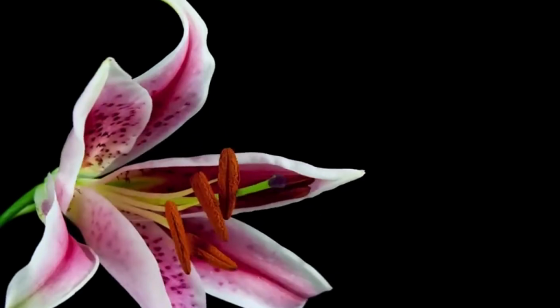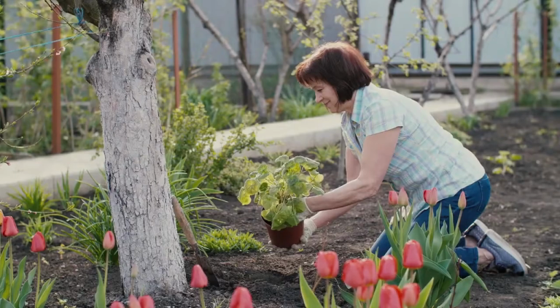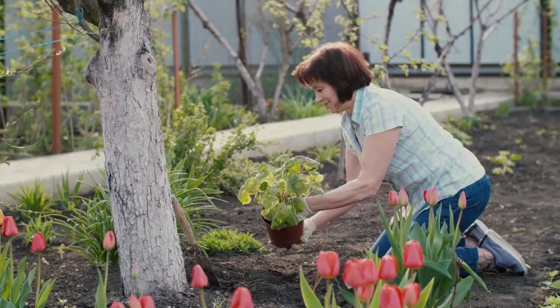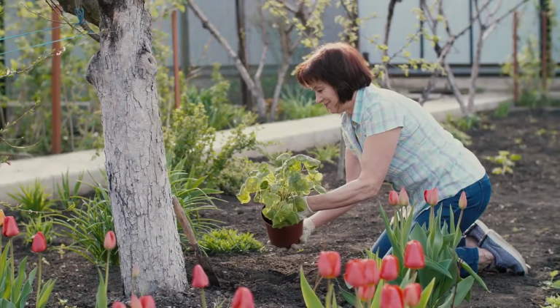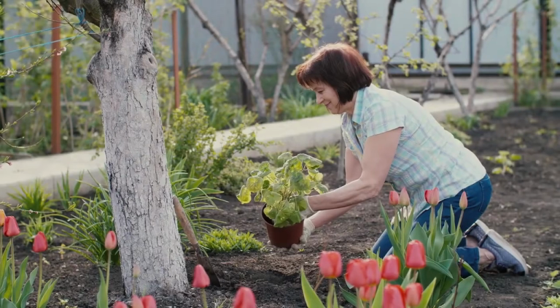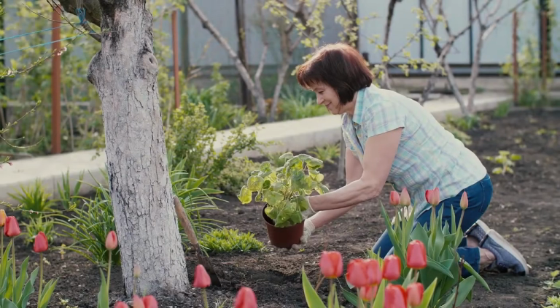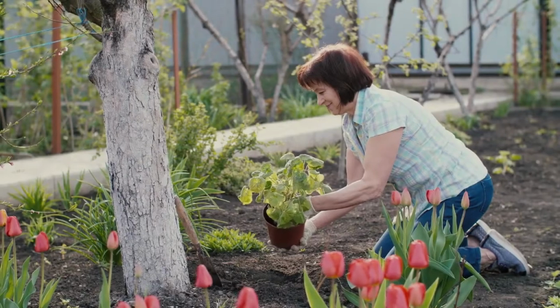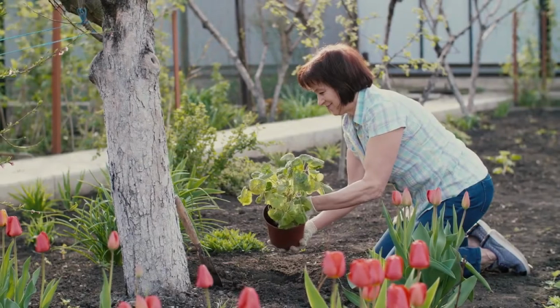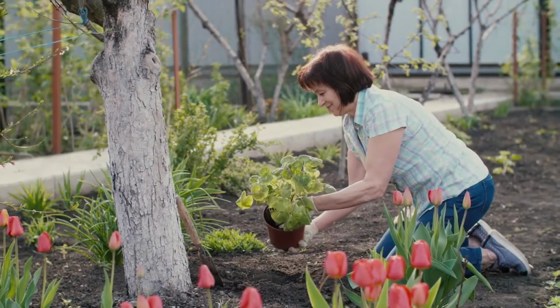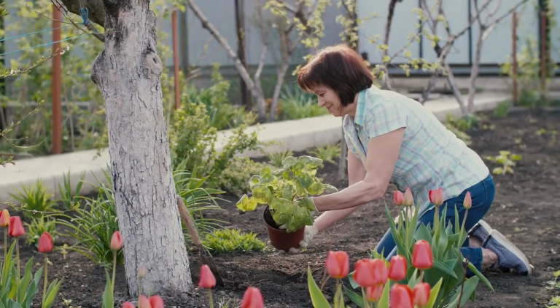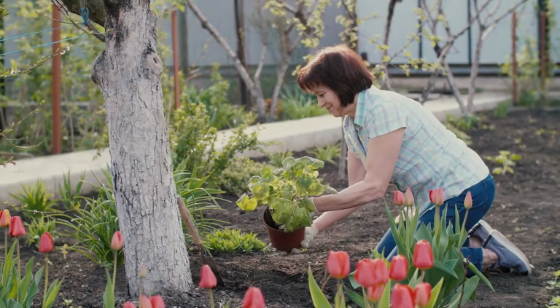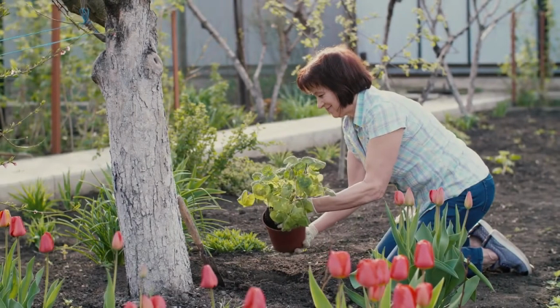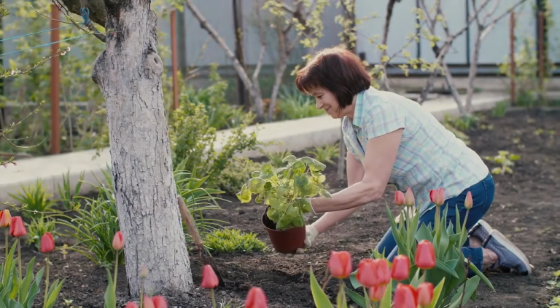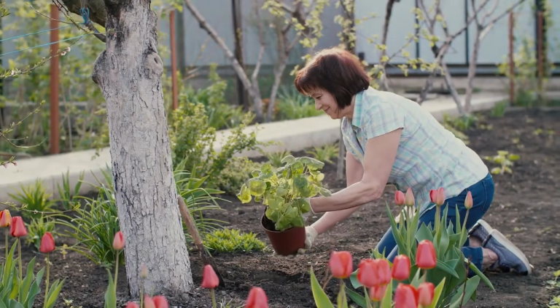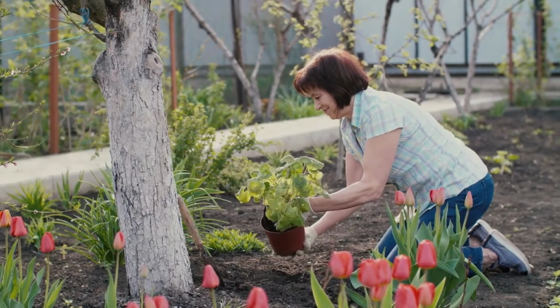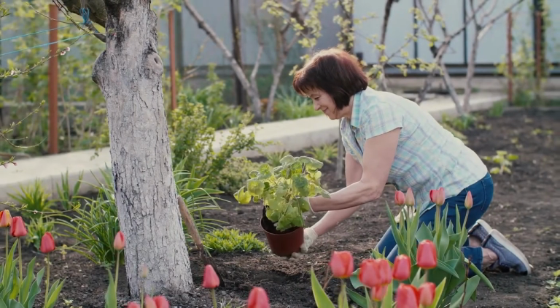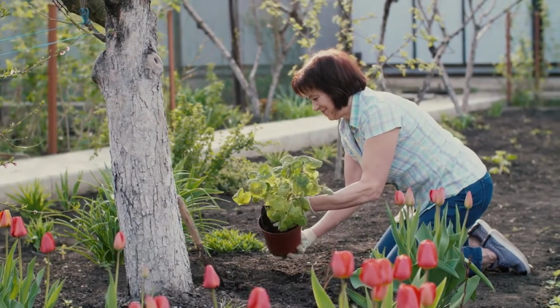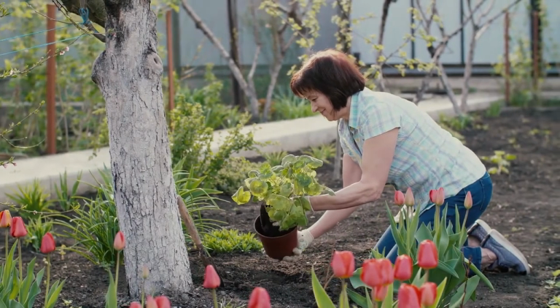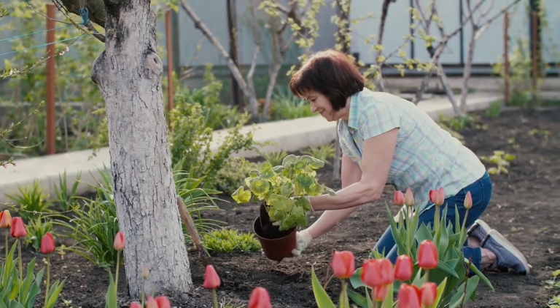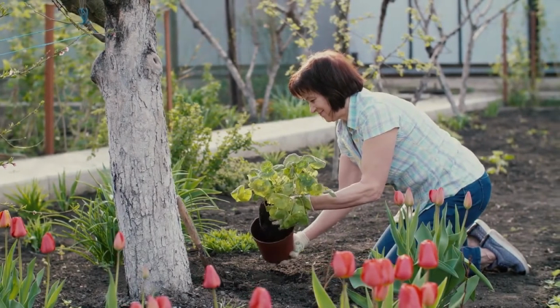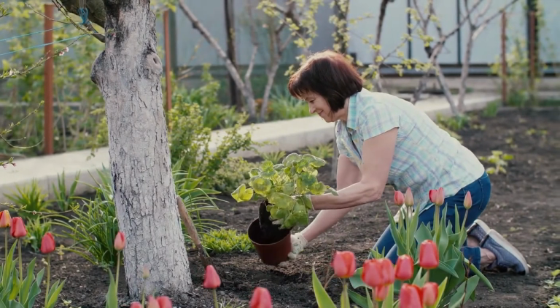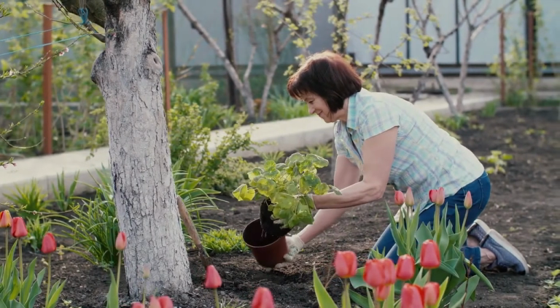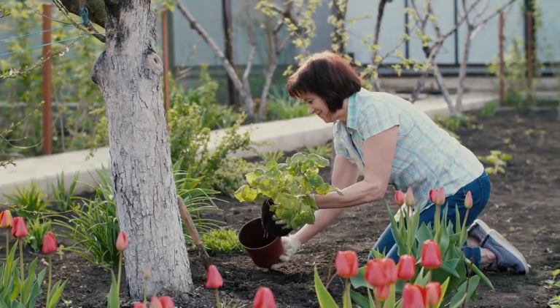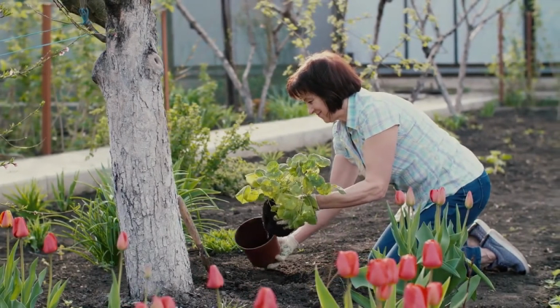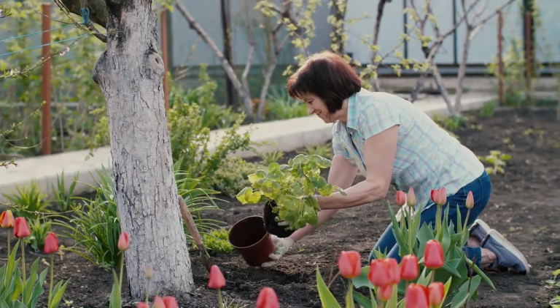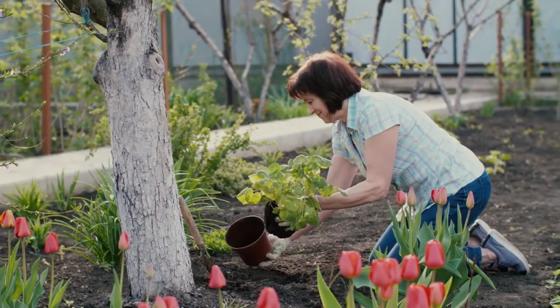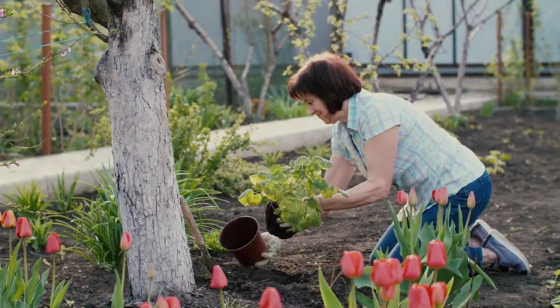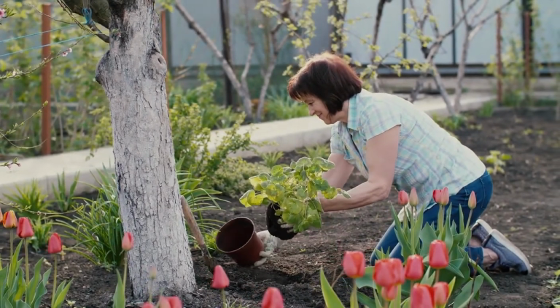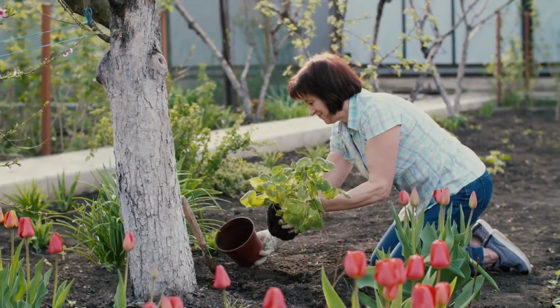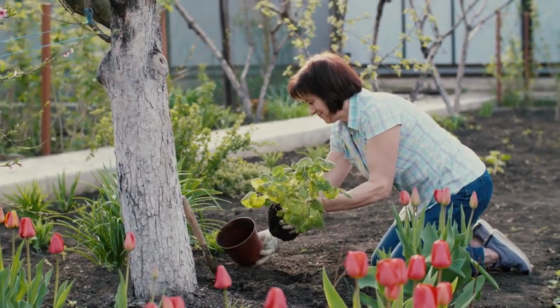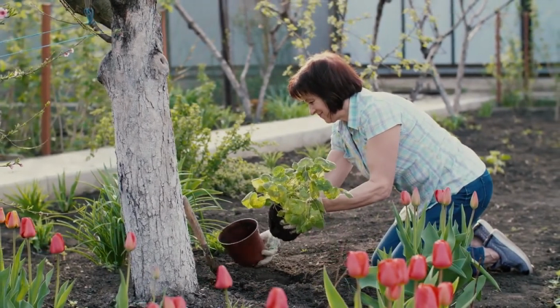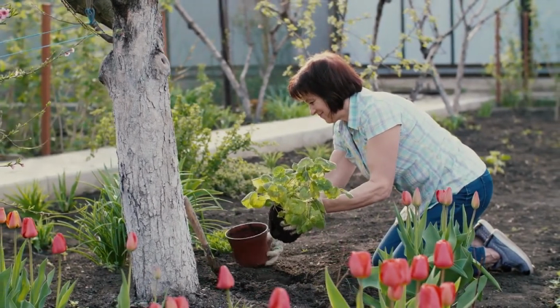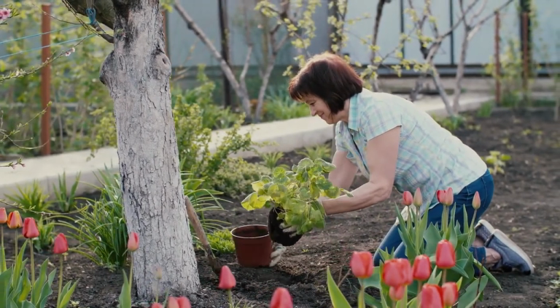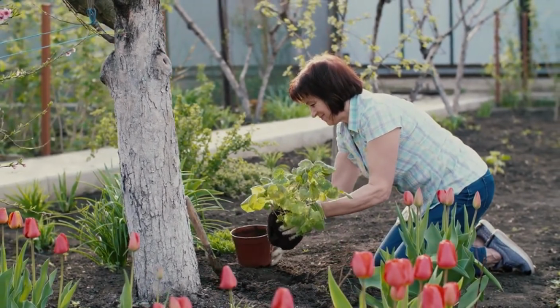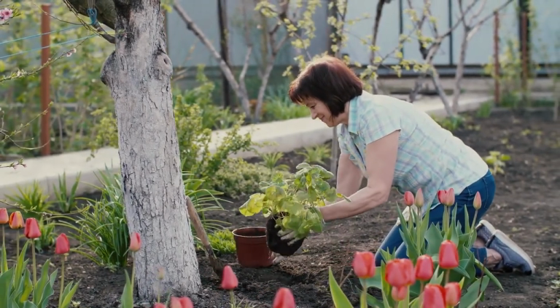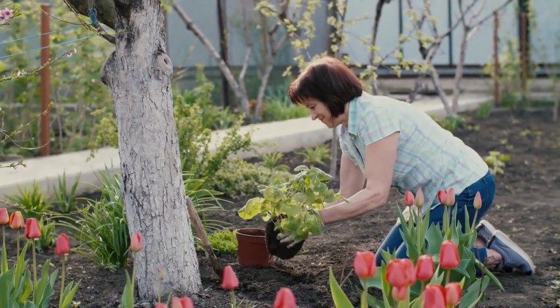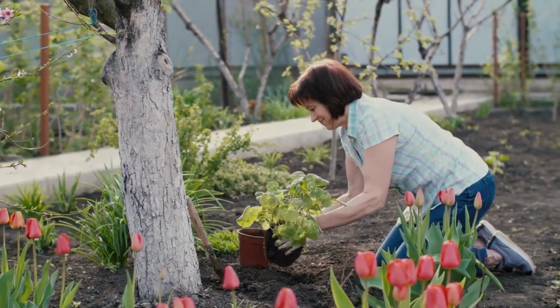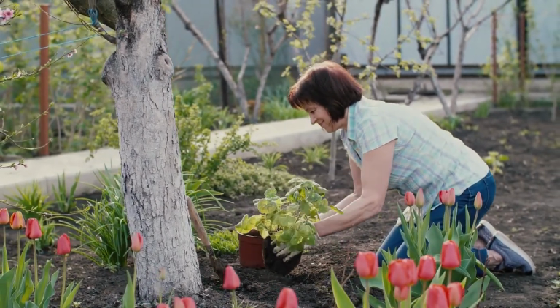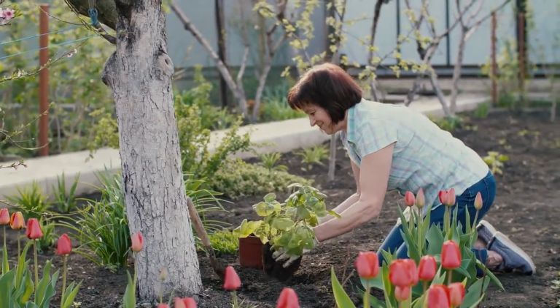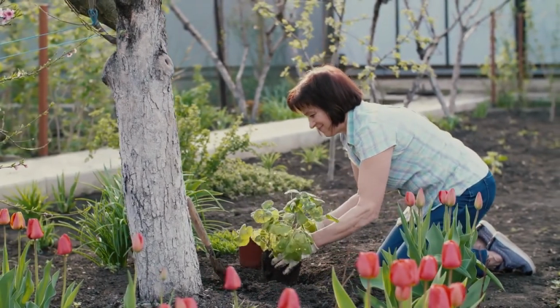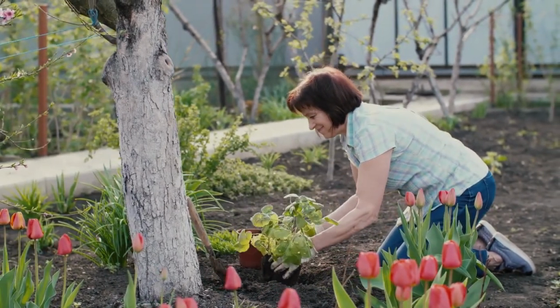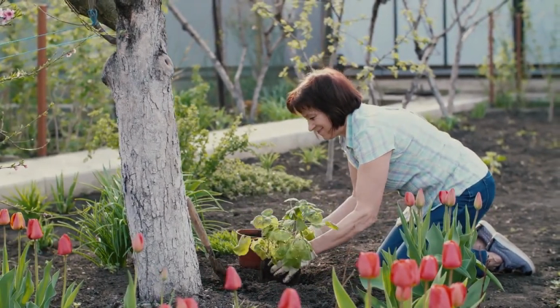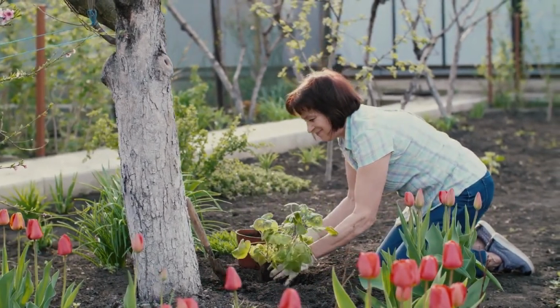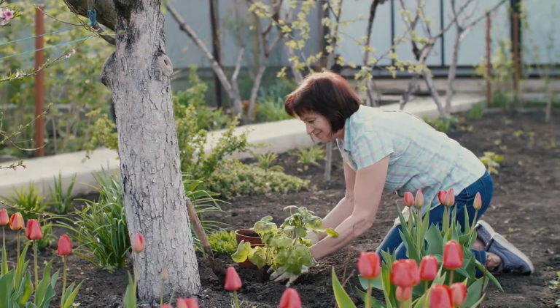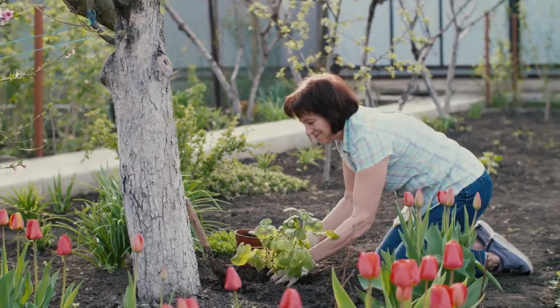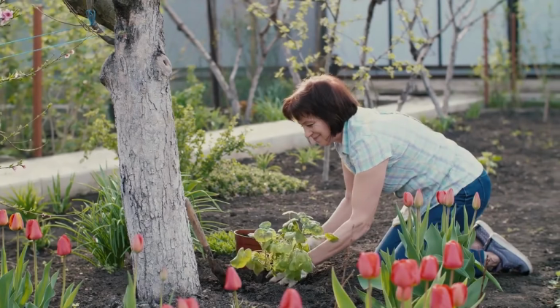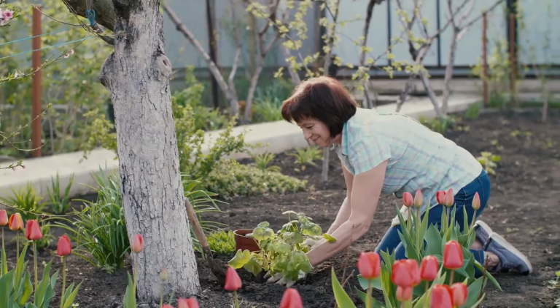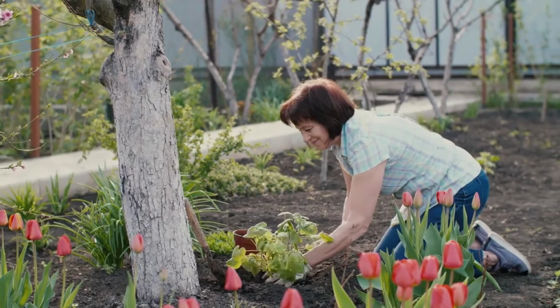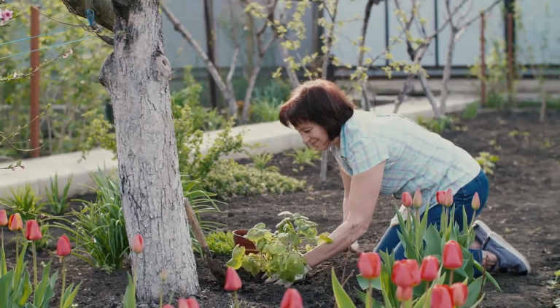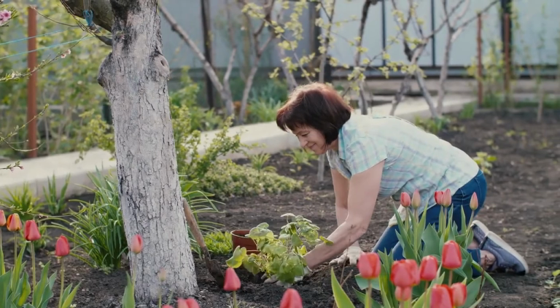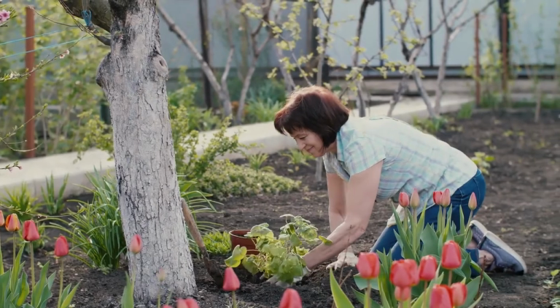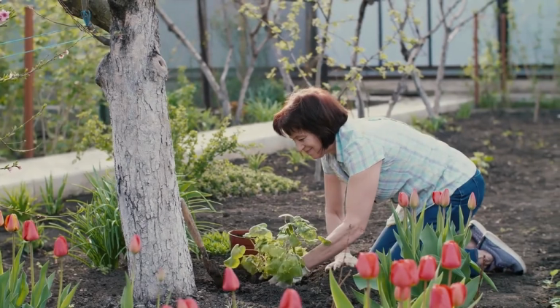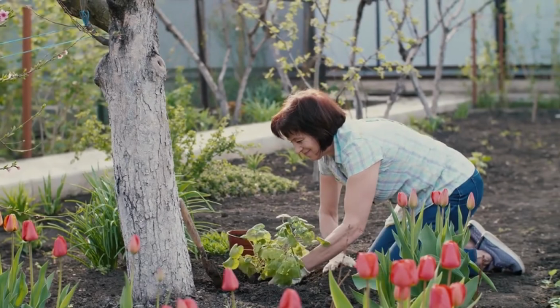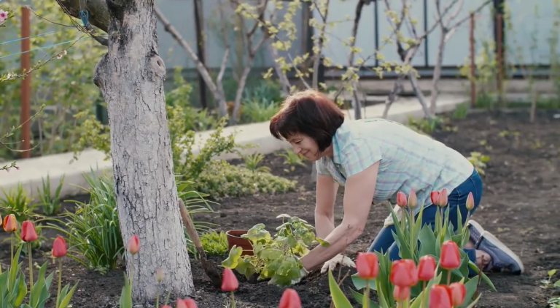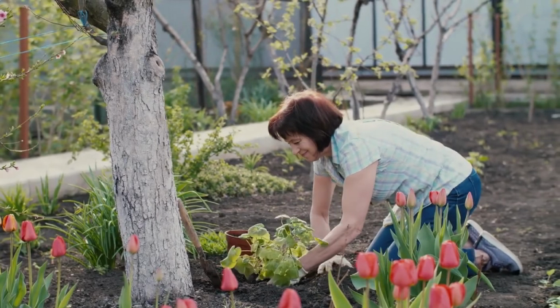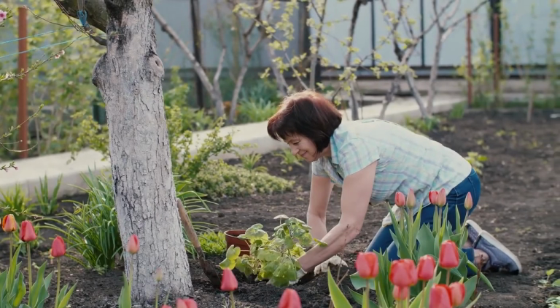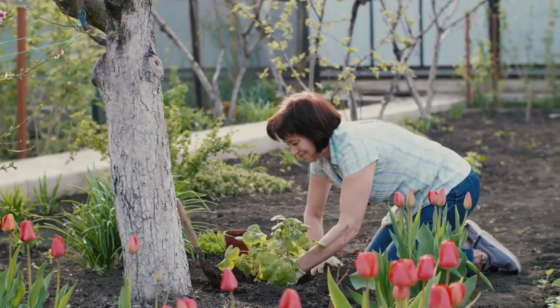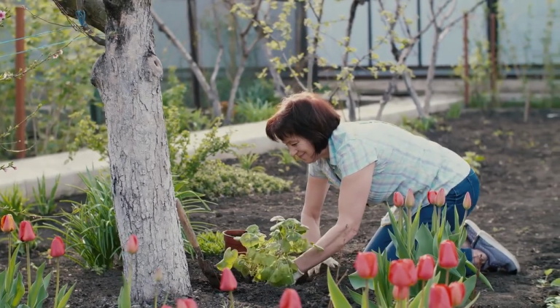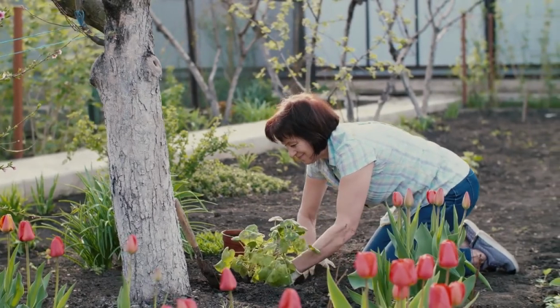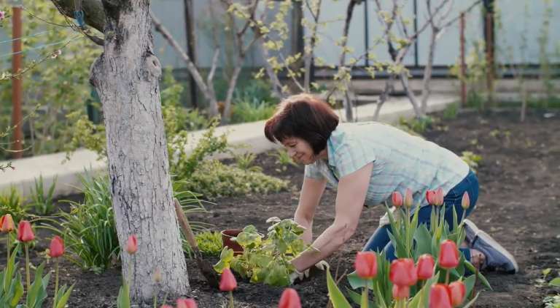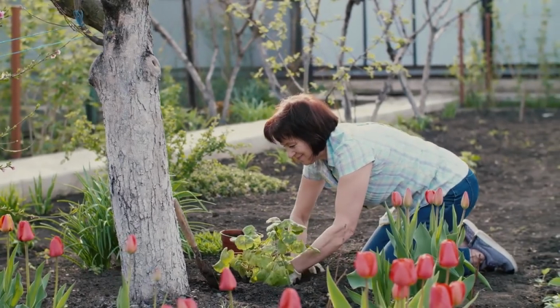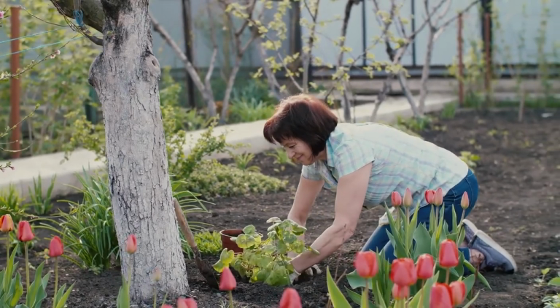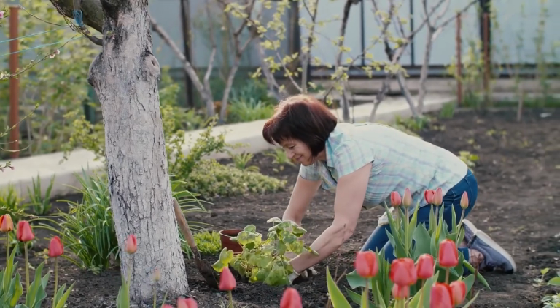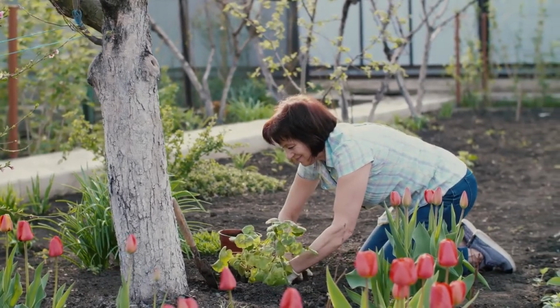Be sure the other plants have the same soil, sun, and water requirements as the stargazer lilies when planting them together.